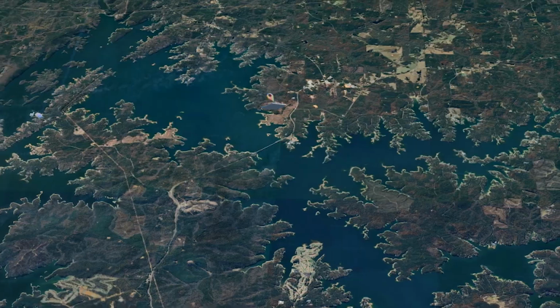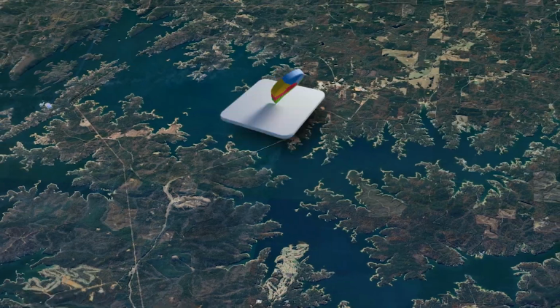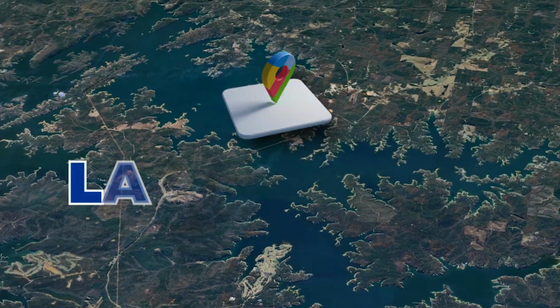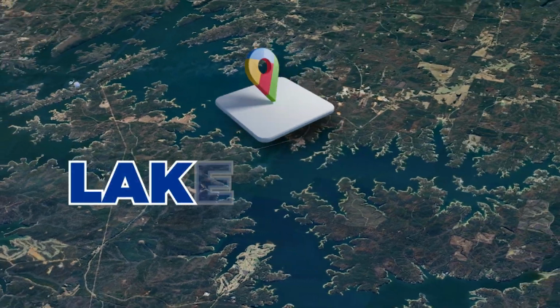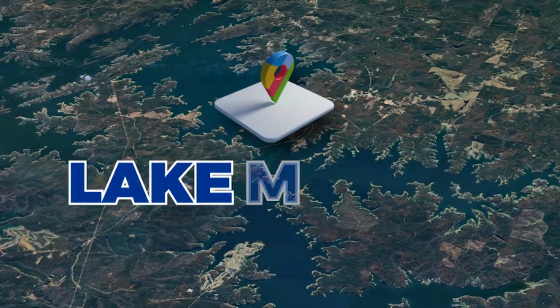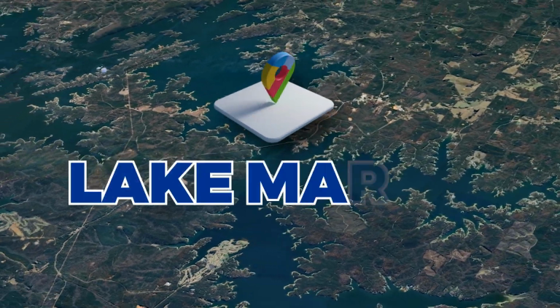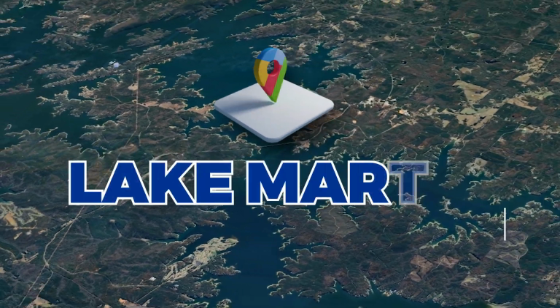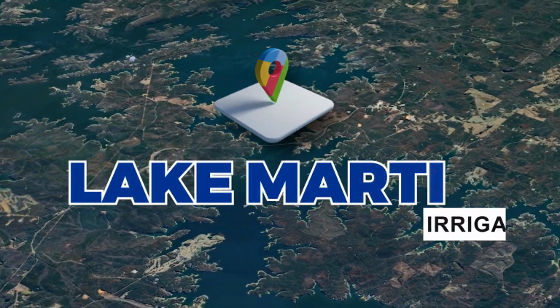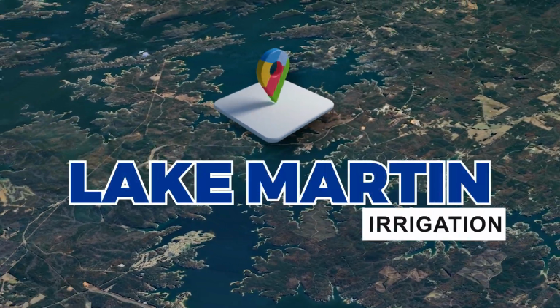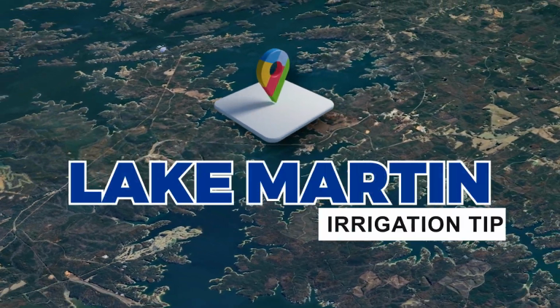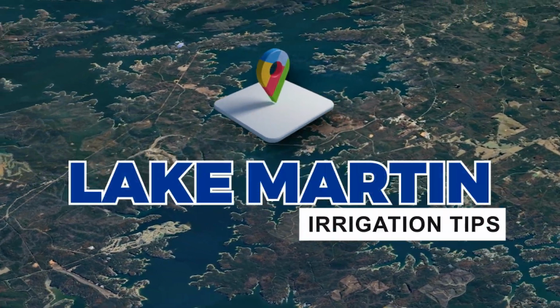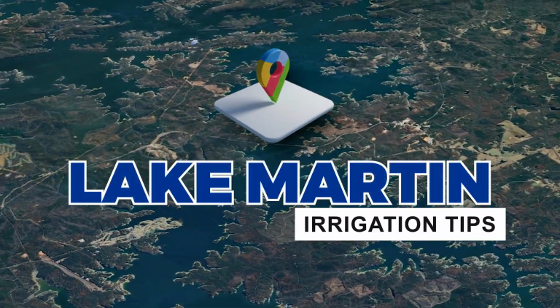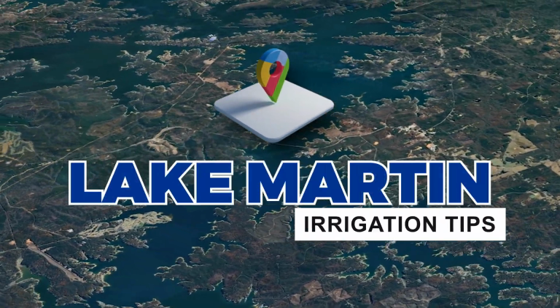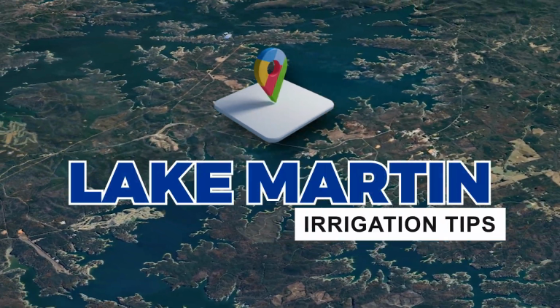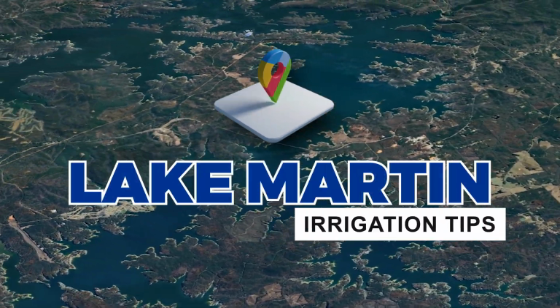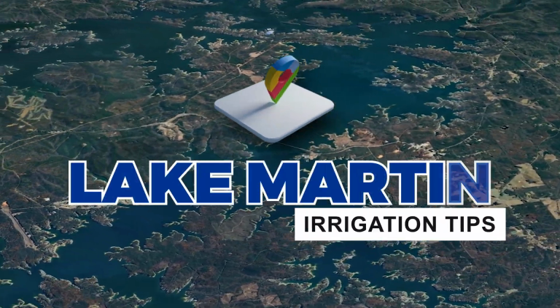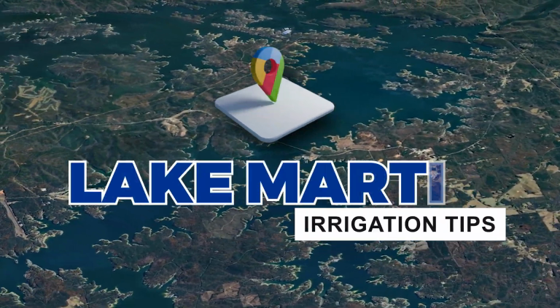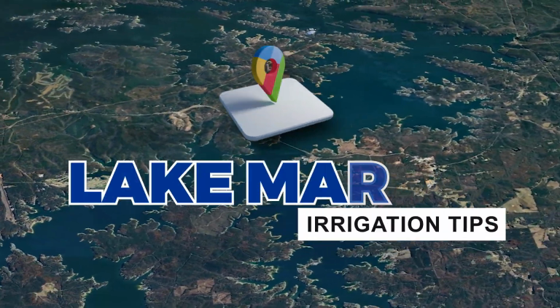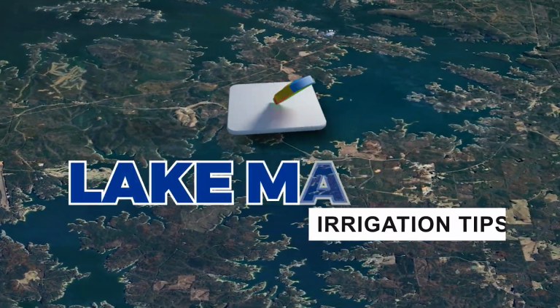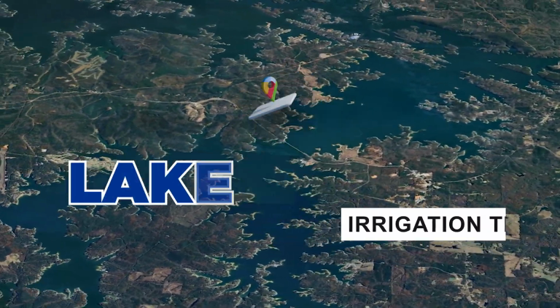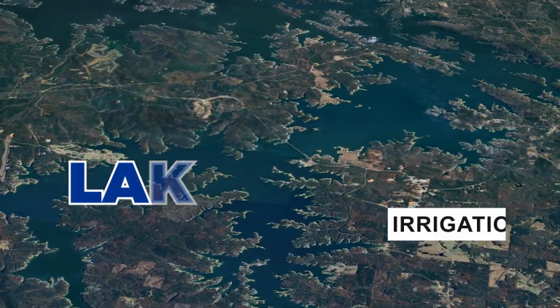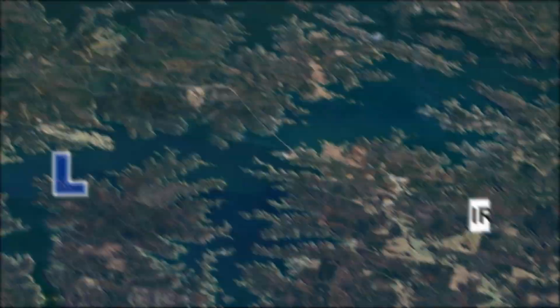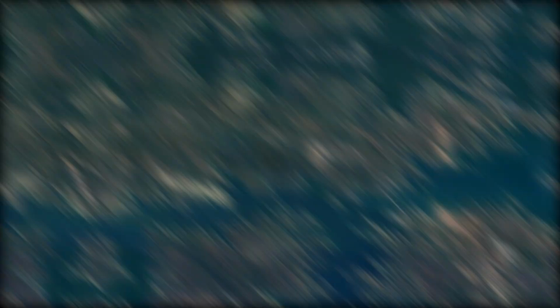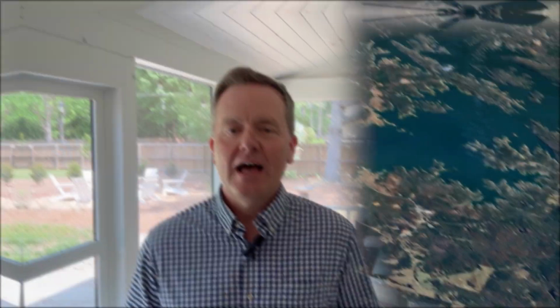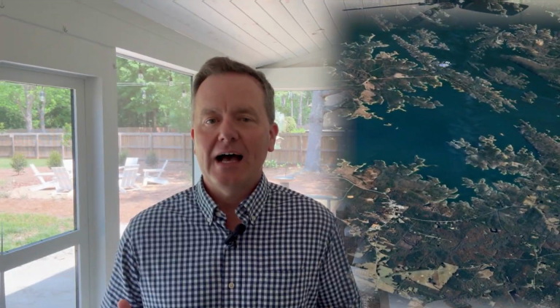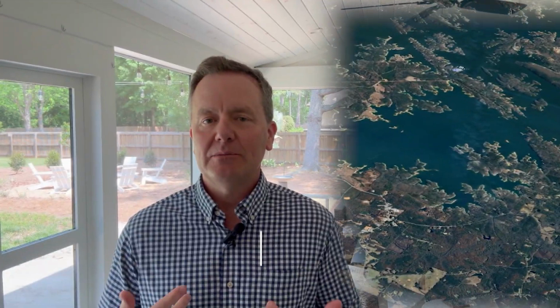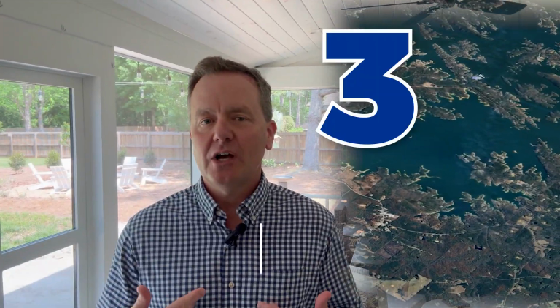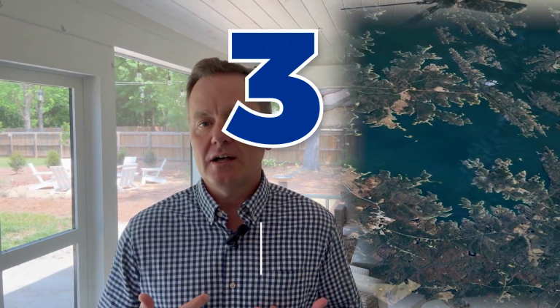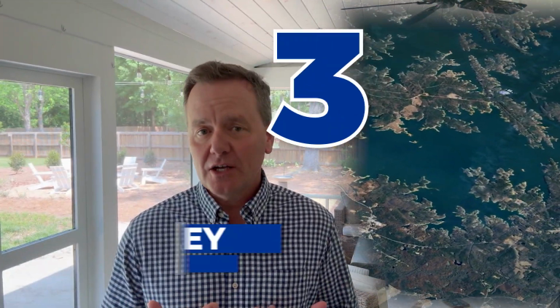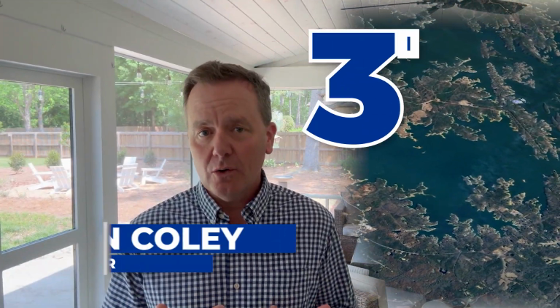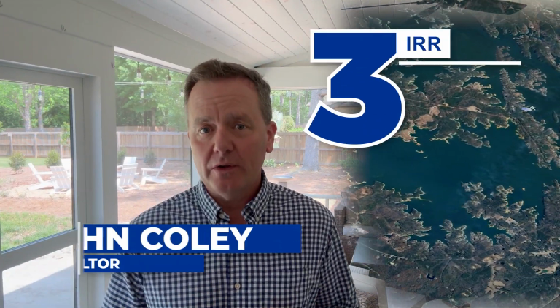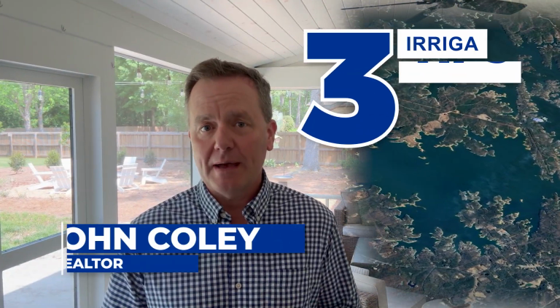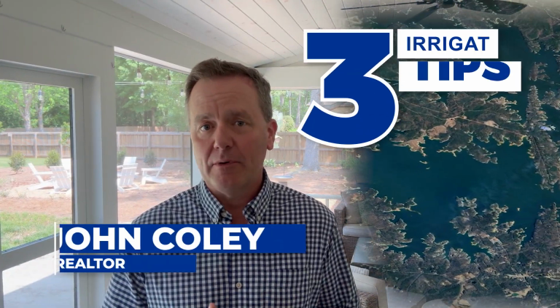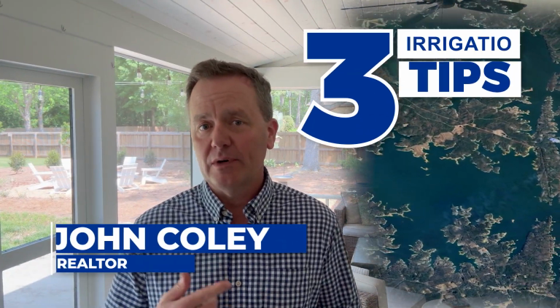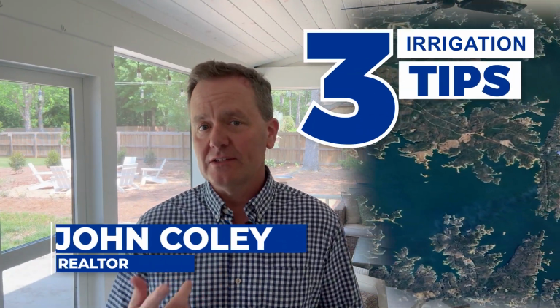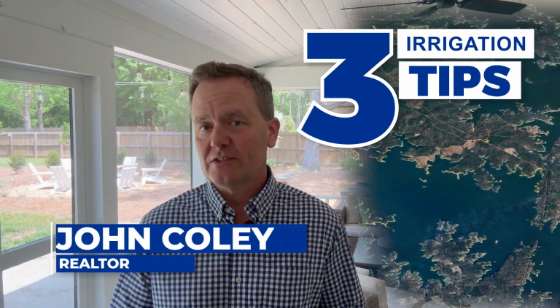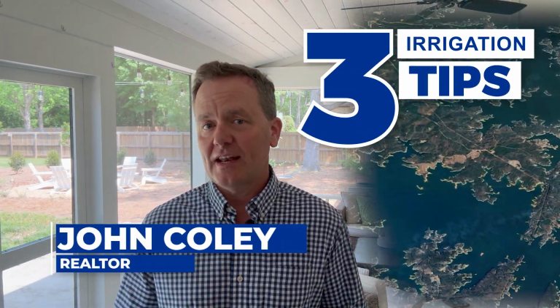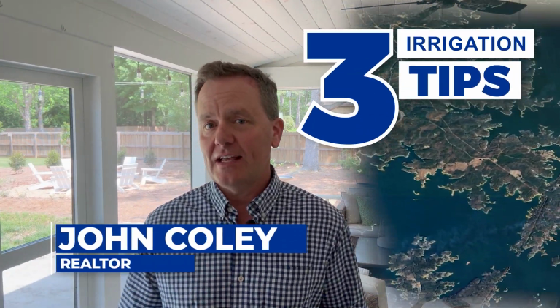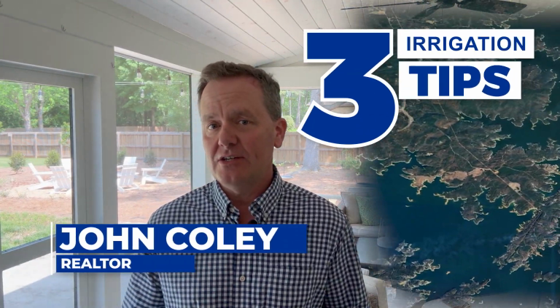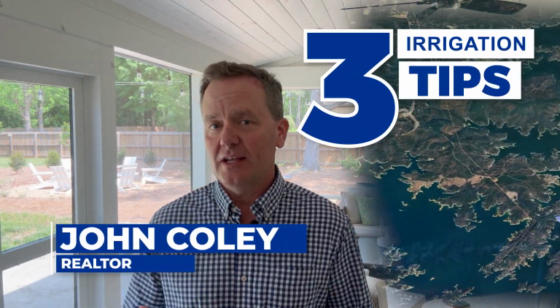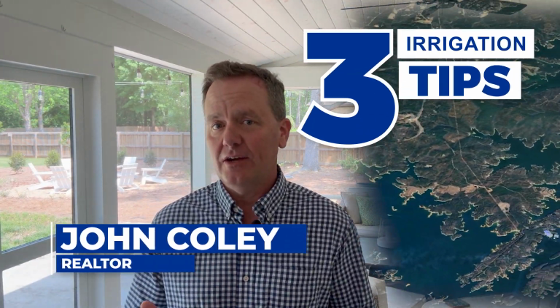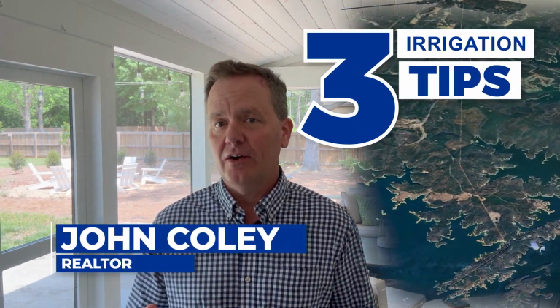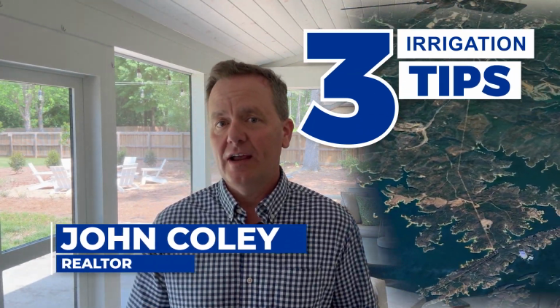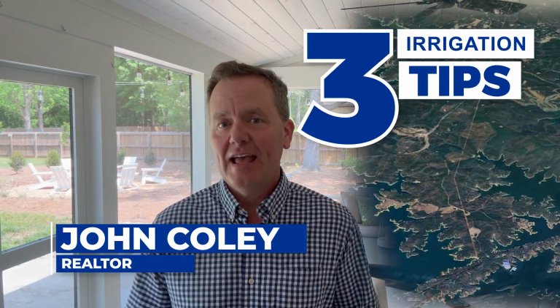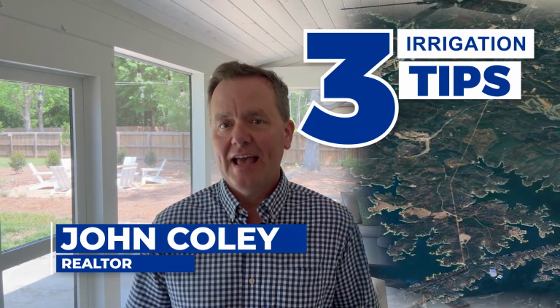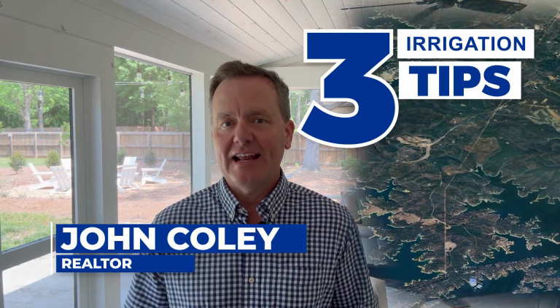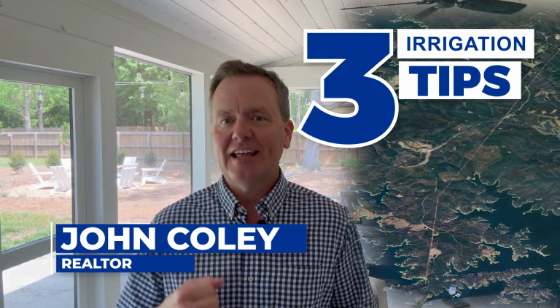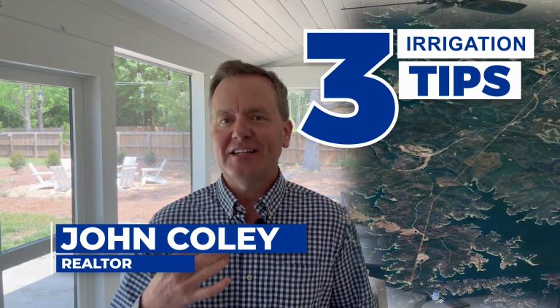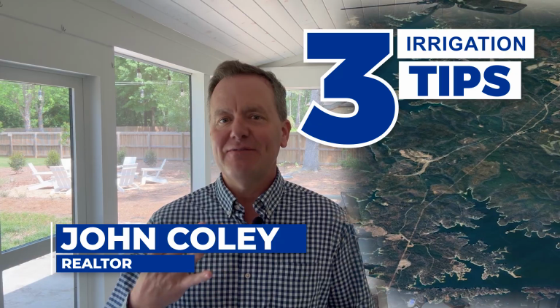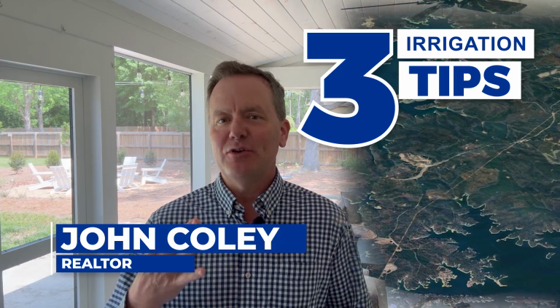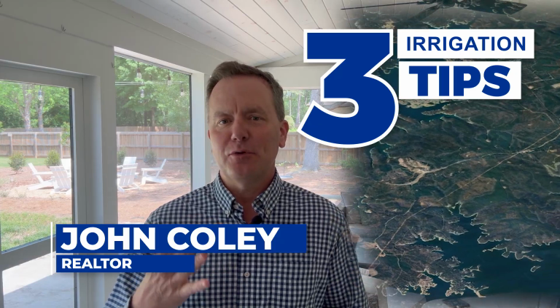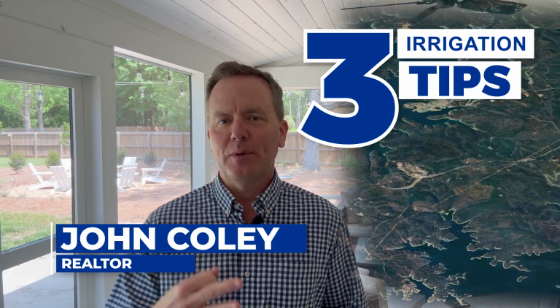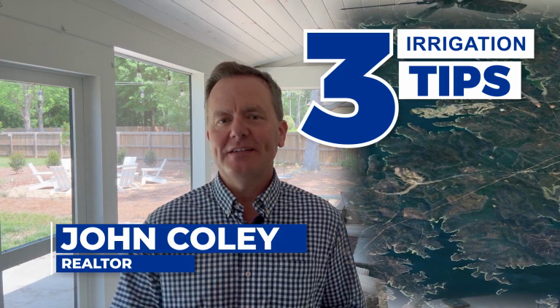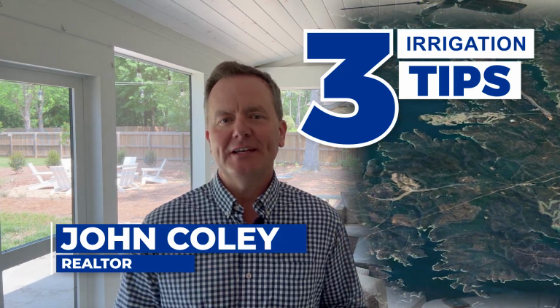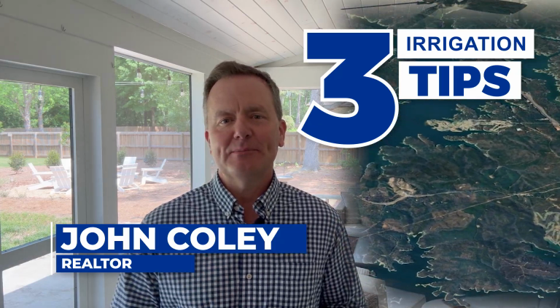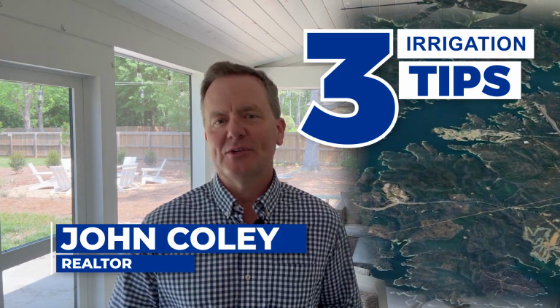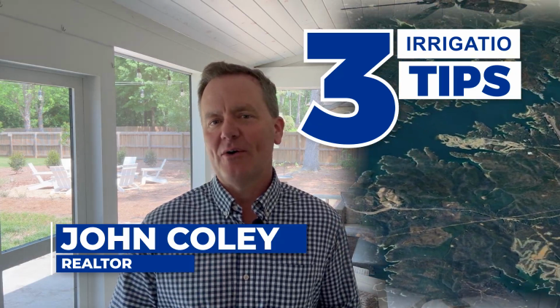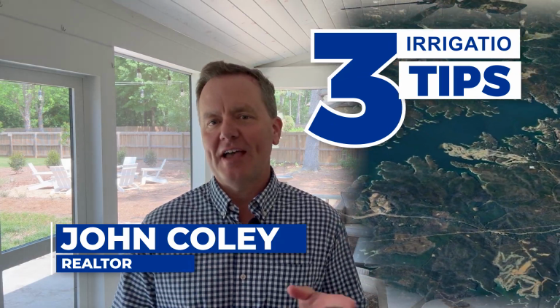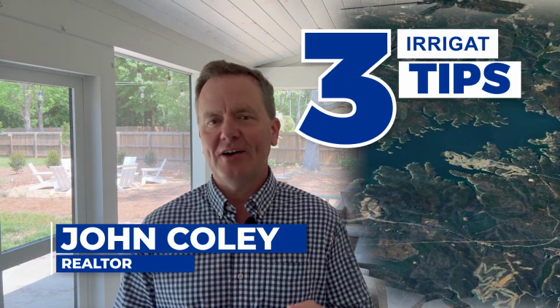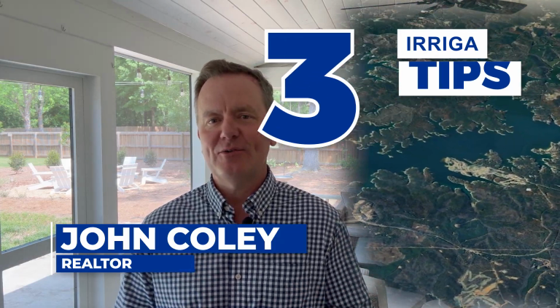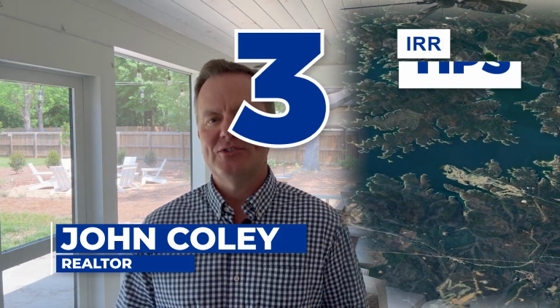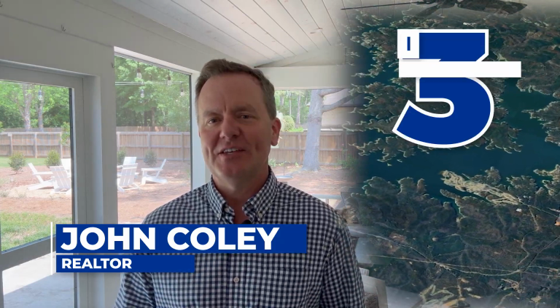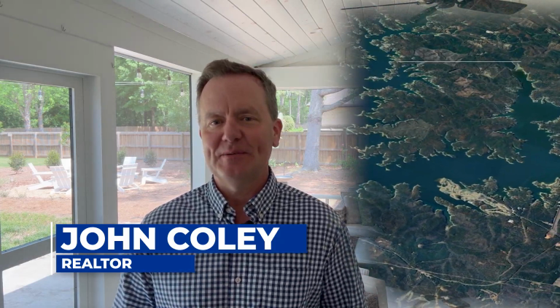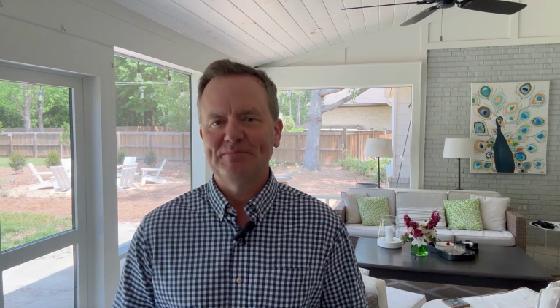Would you like some irrigation tips for your Lake Martin home? I'm John Coley. I'm a real estate agent here, and I'd like to give you three tips, so hang on to see them.